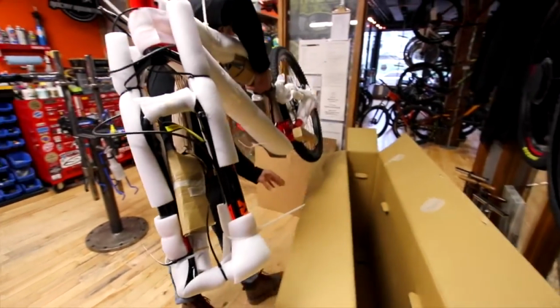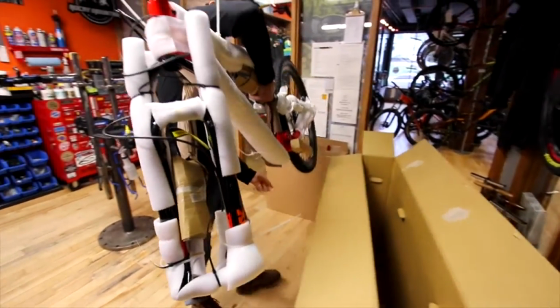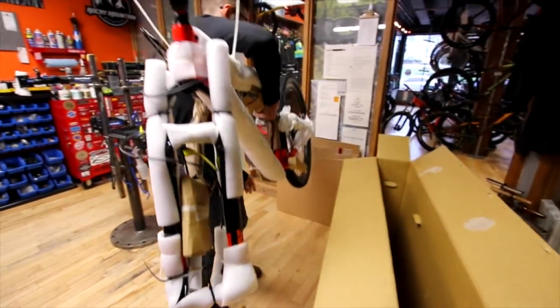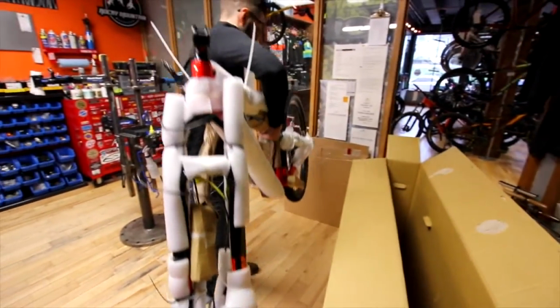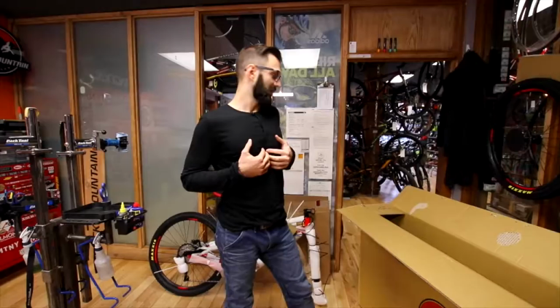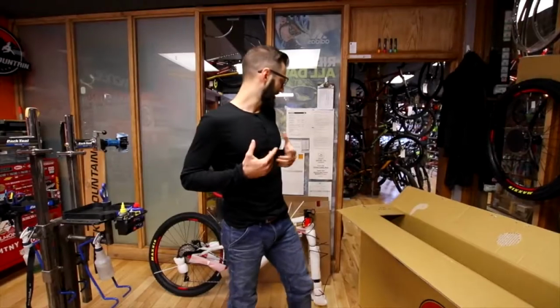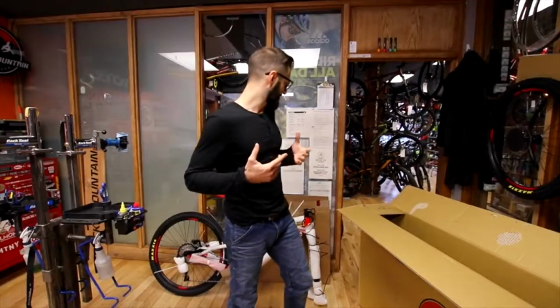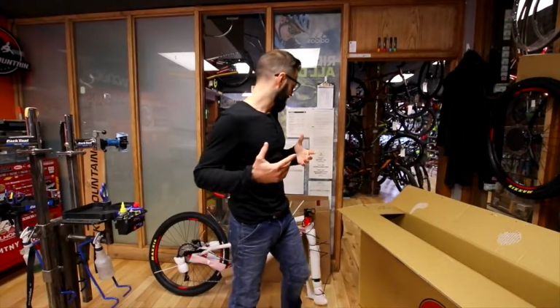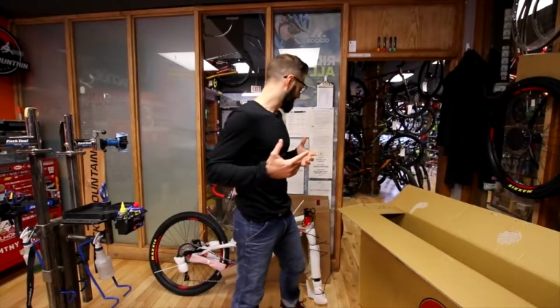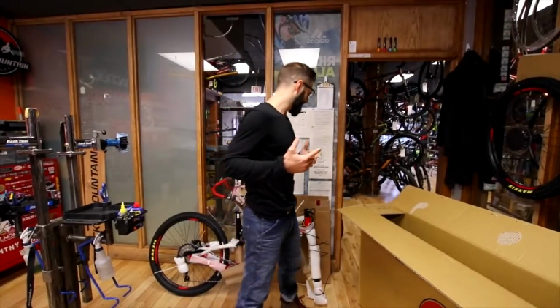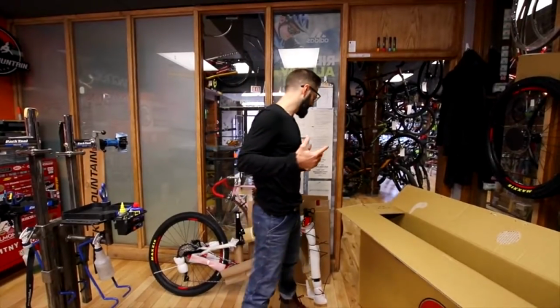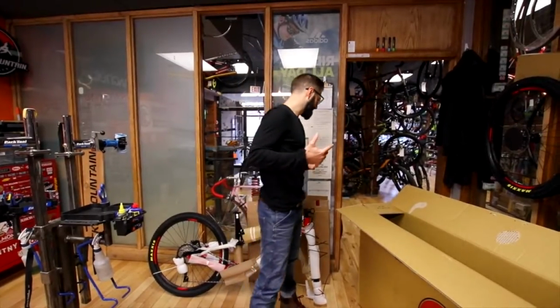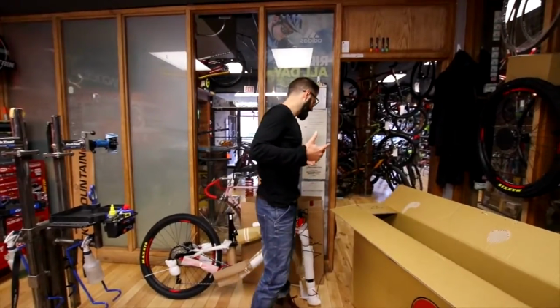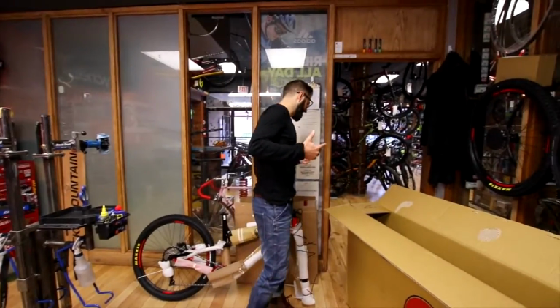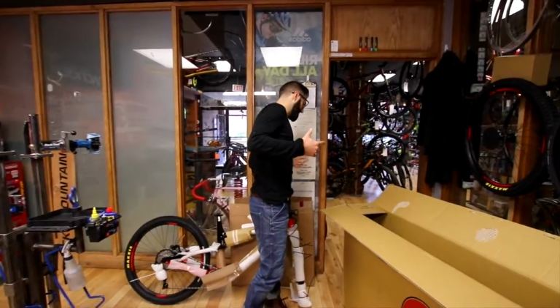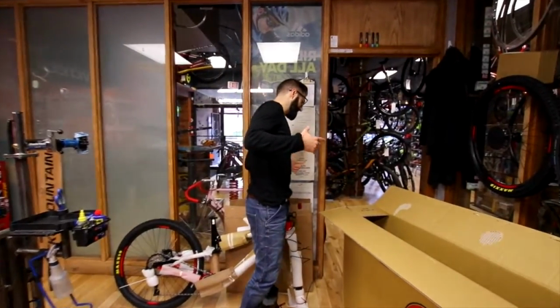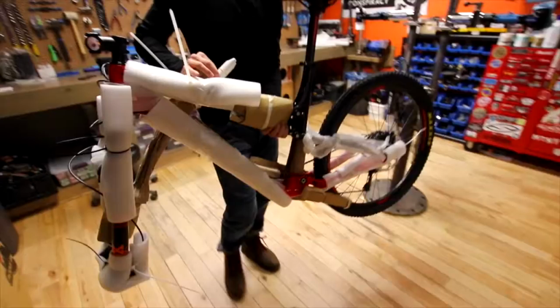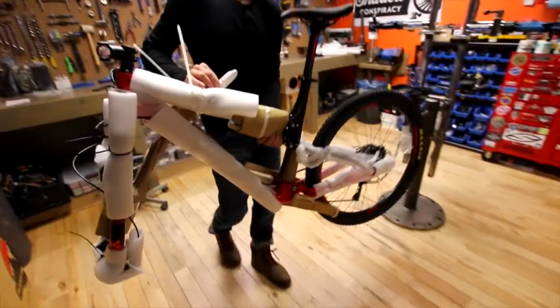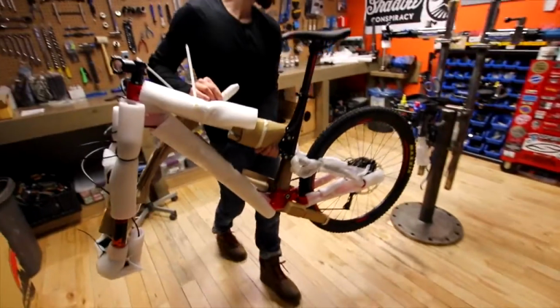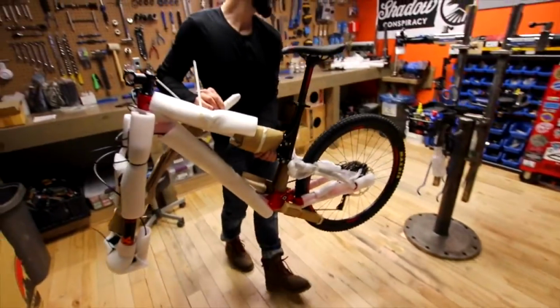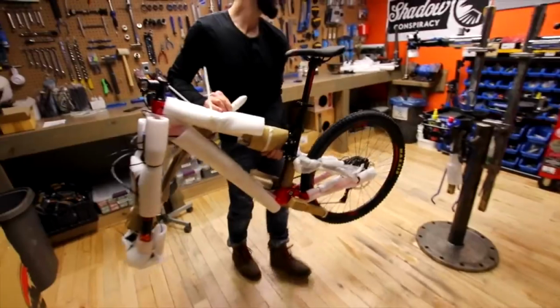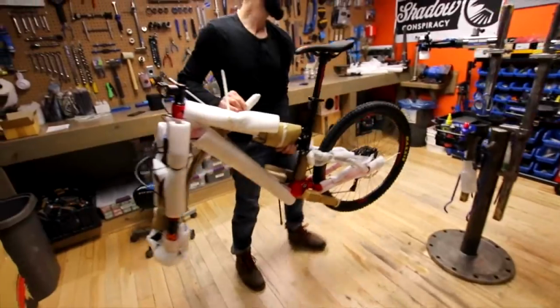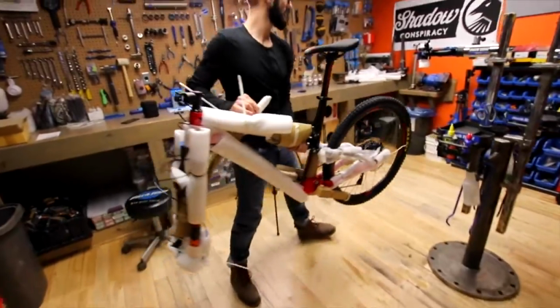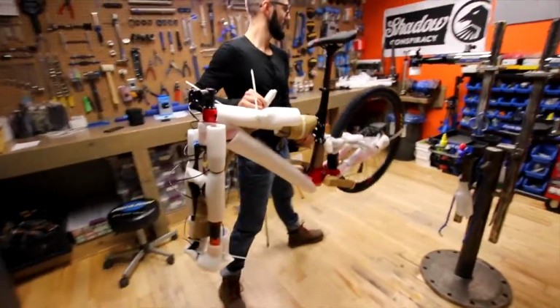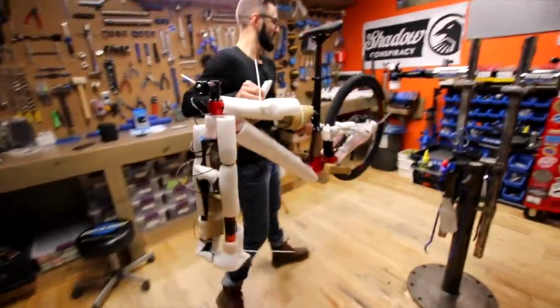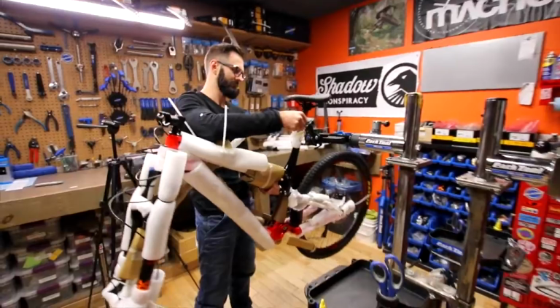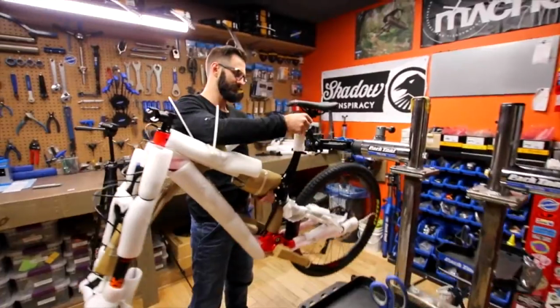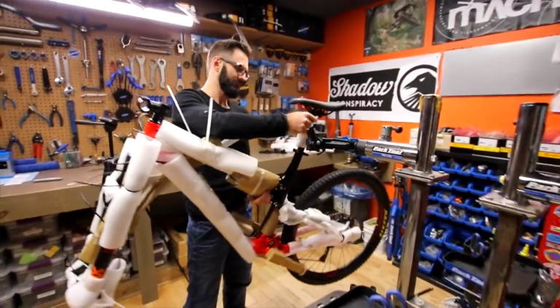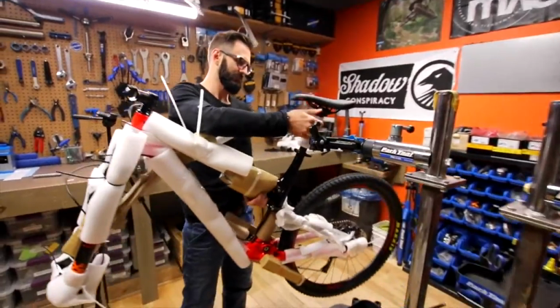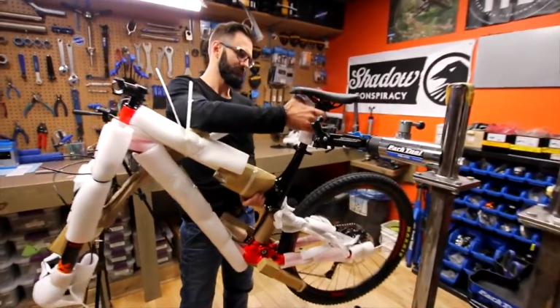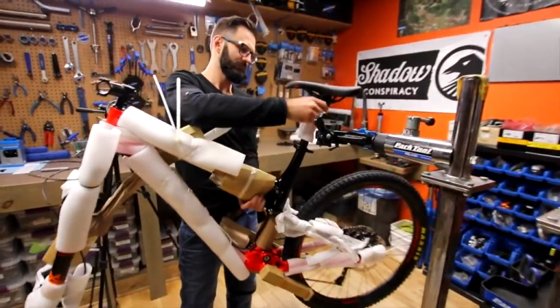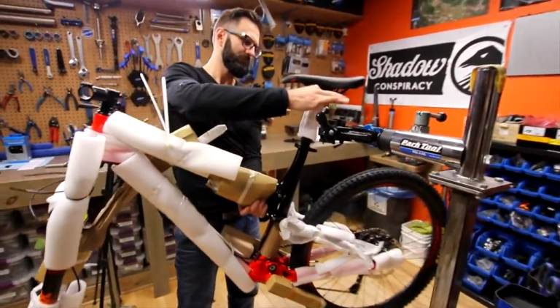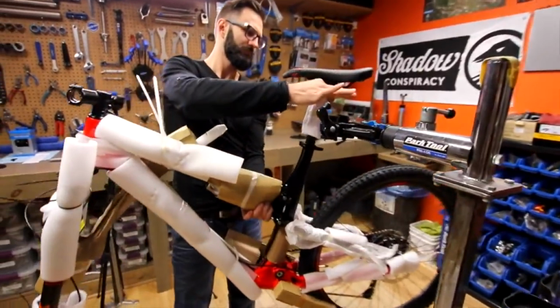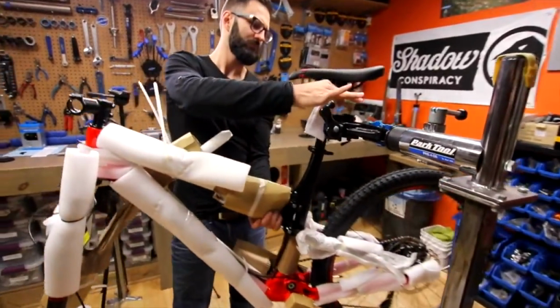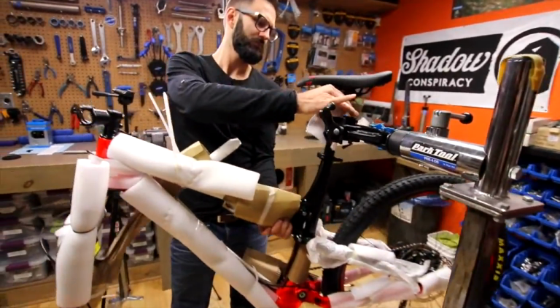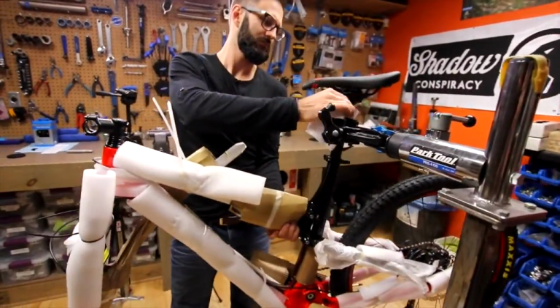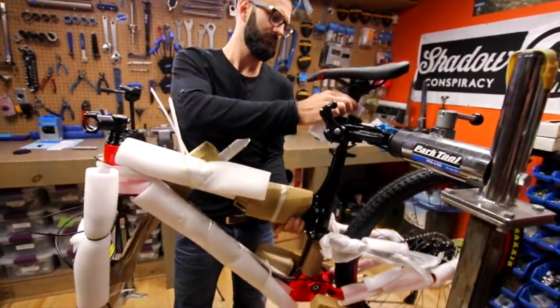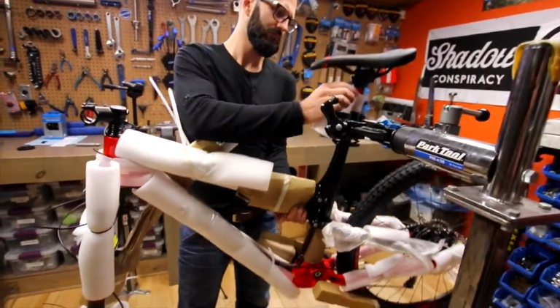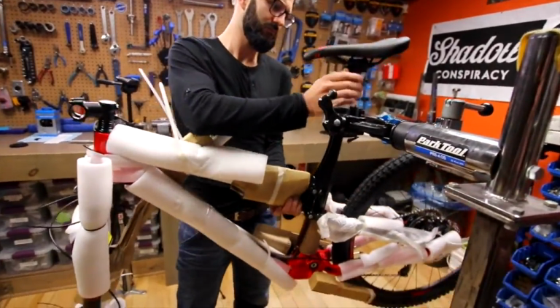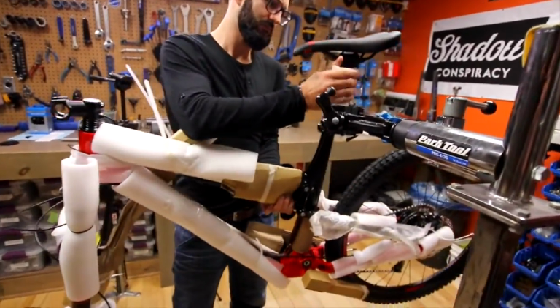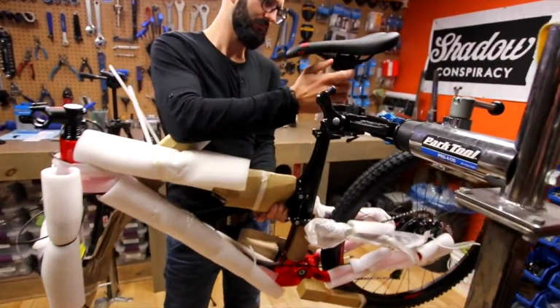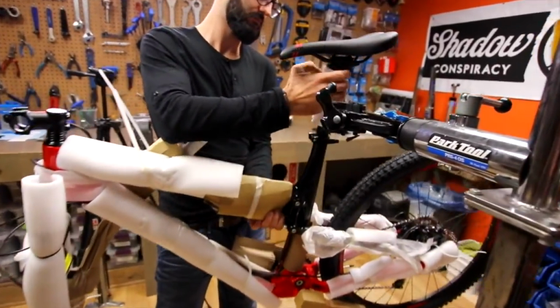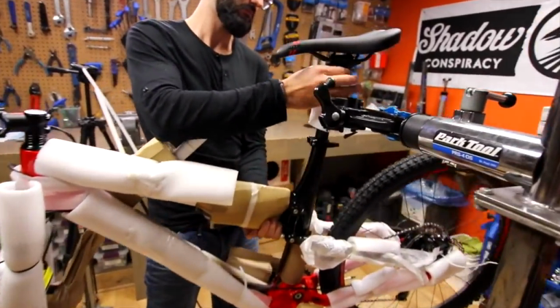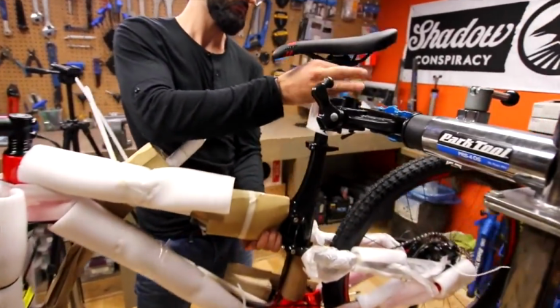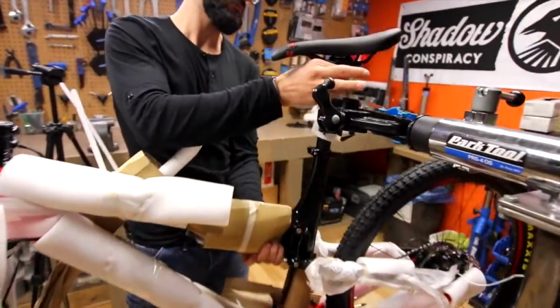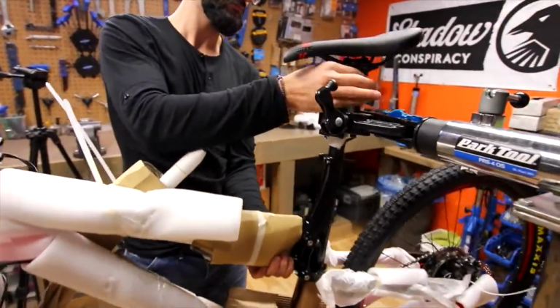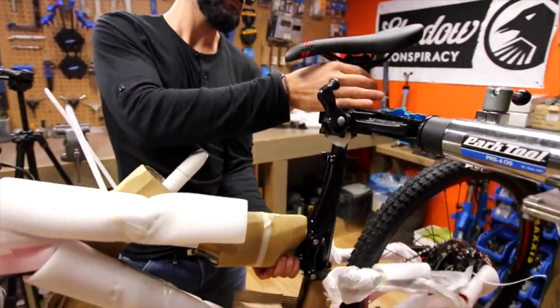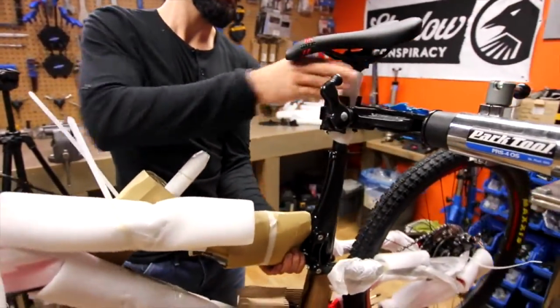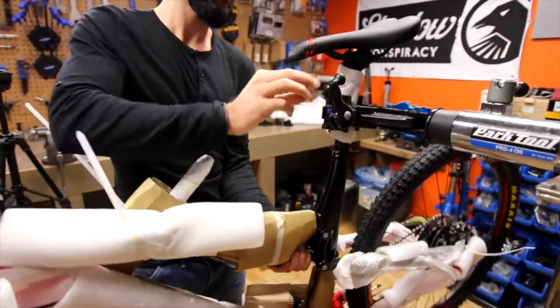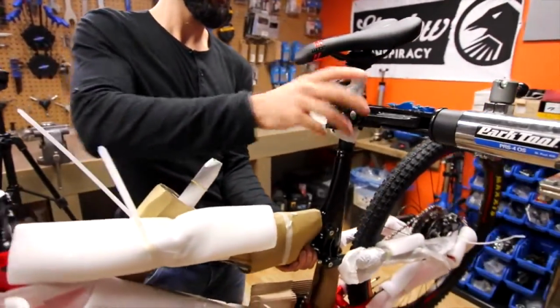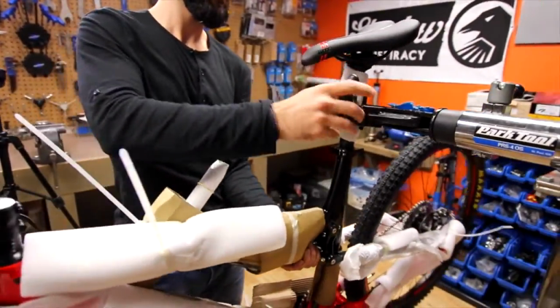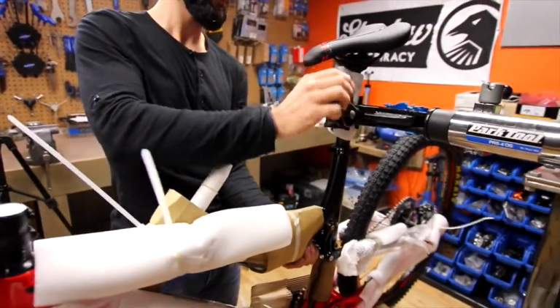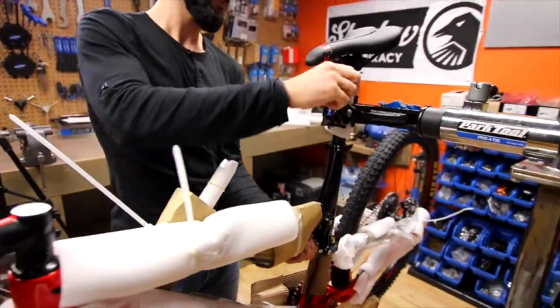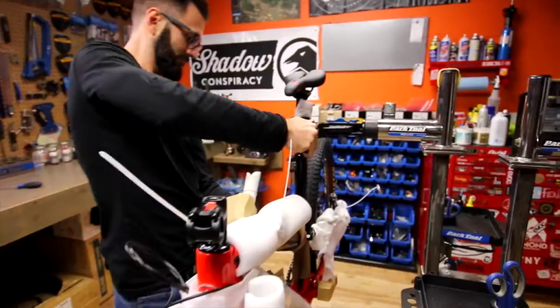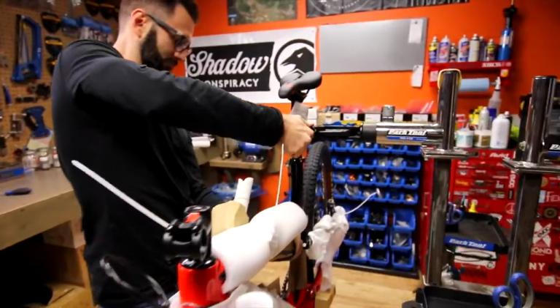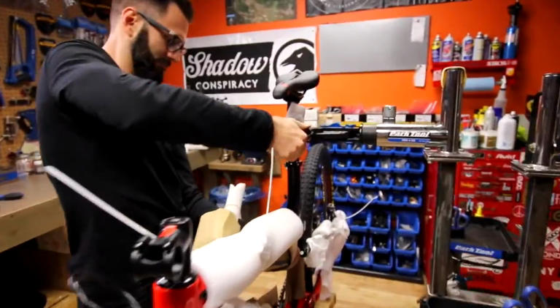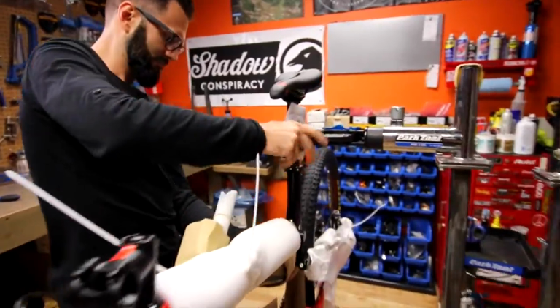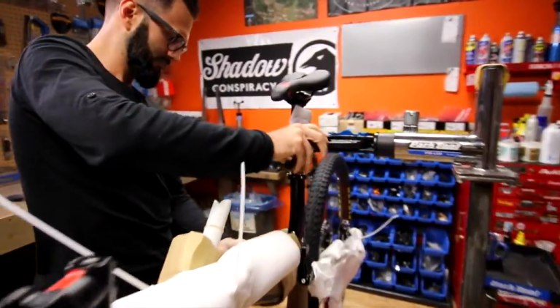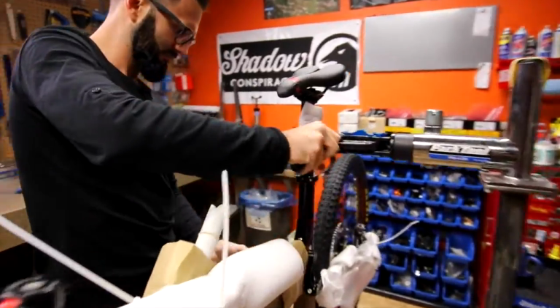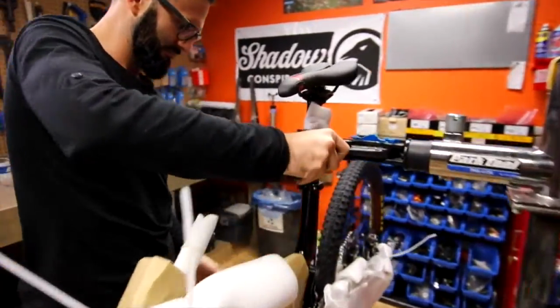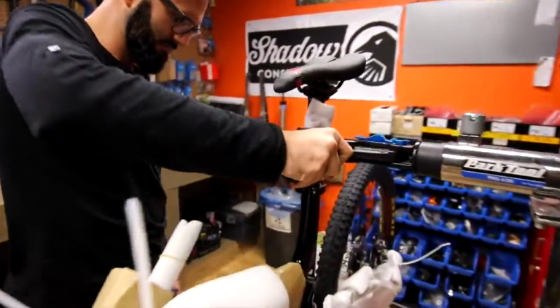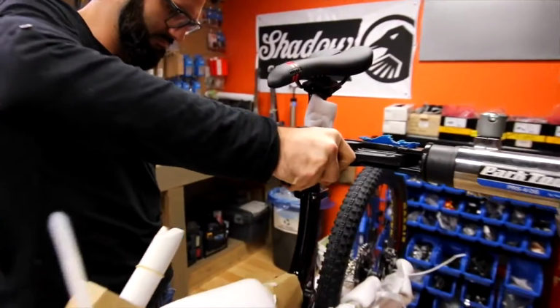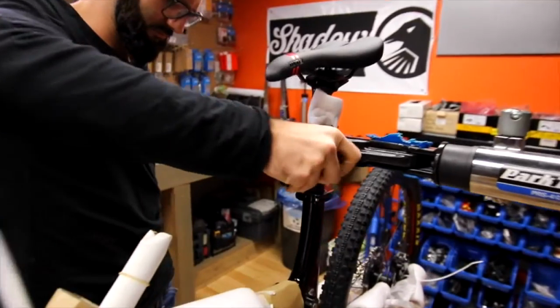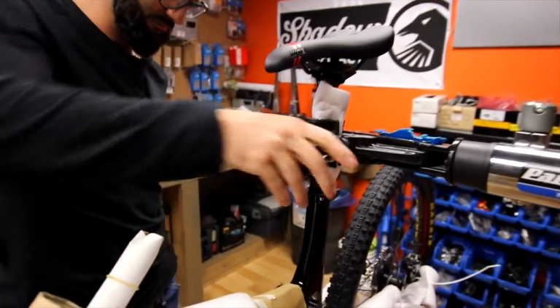Today we're building the 2017 Rocky Mountain Thunderbolt 730 MSL carbon.